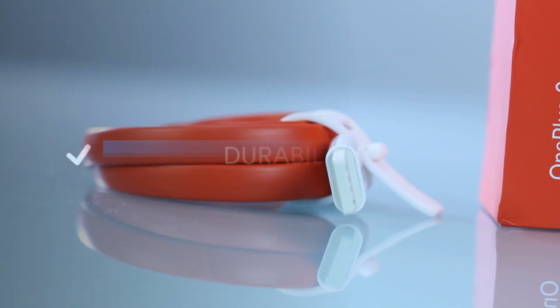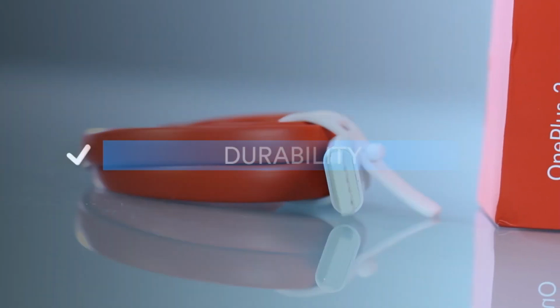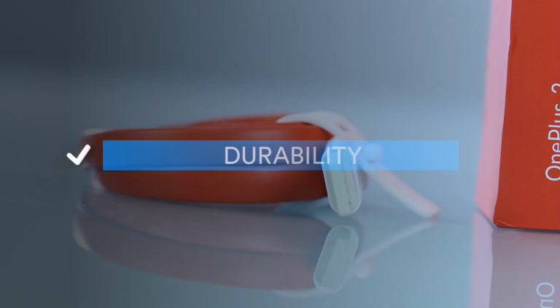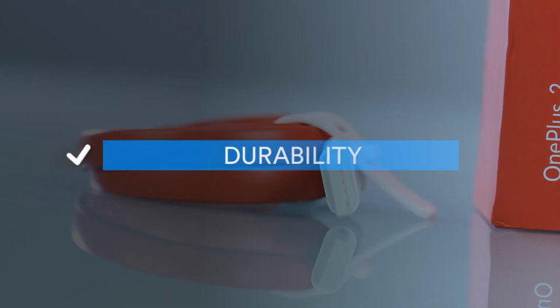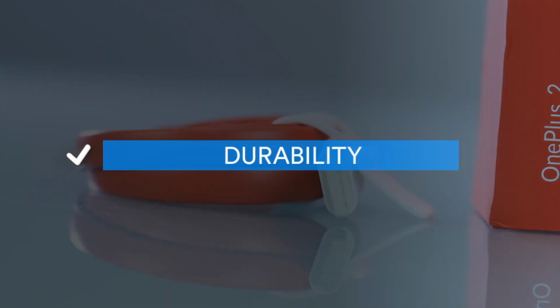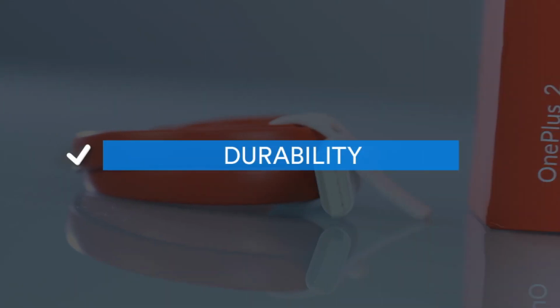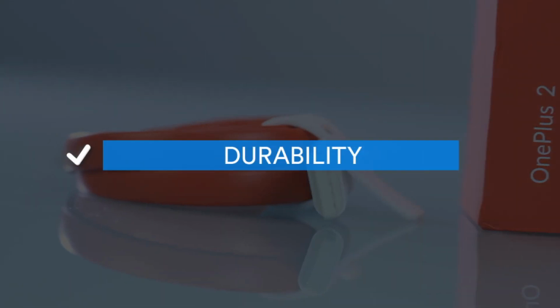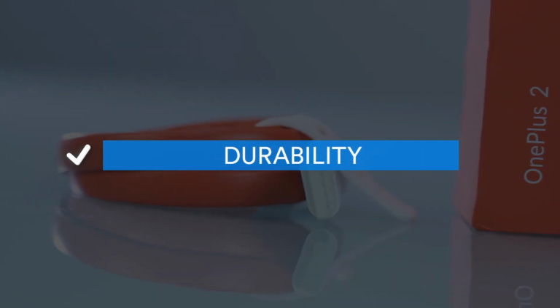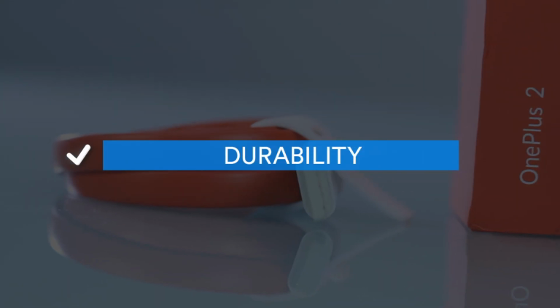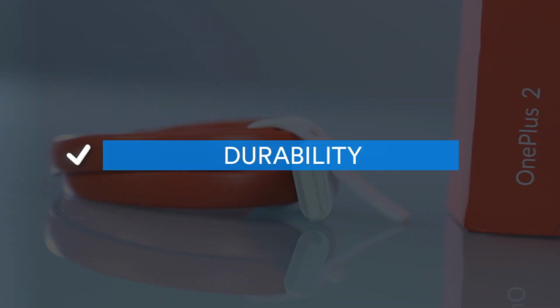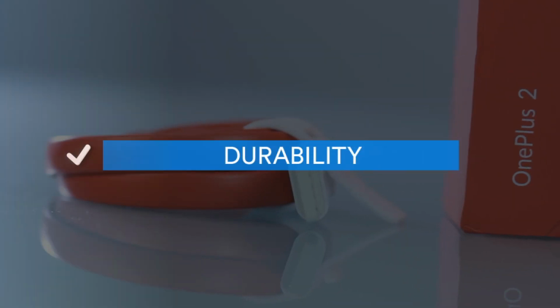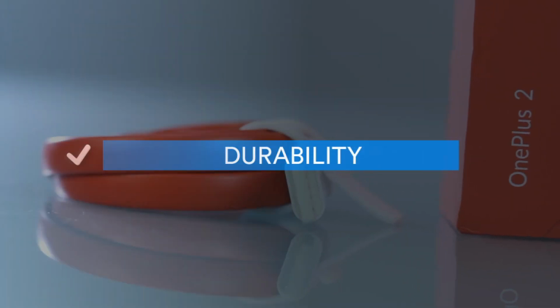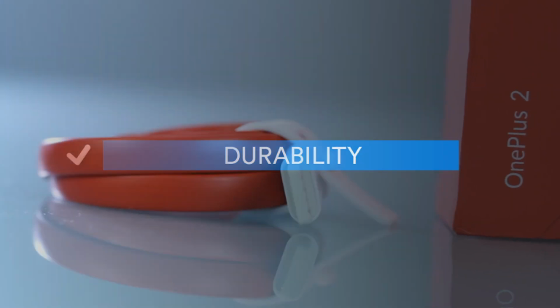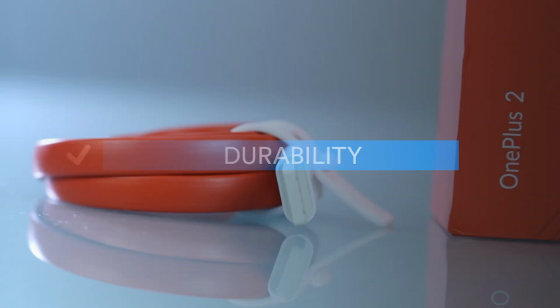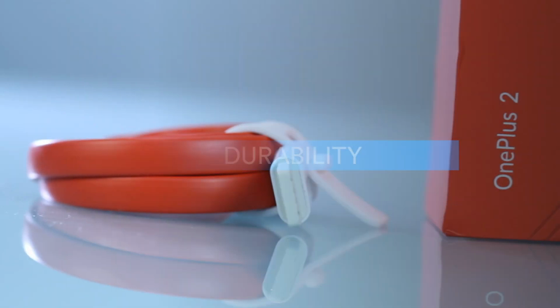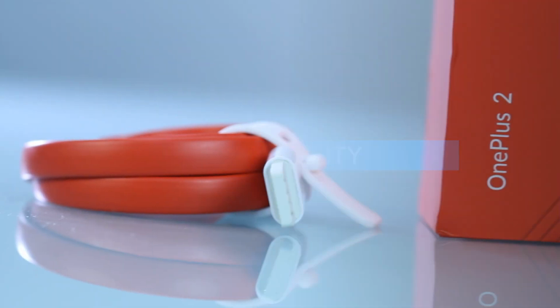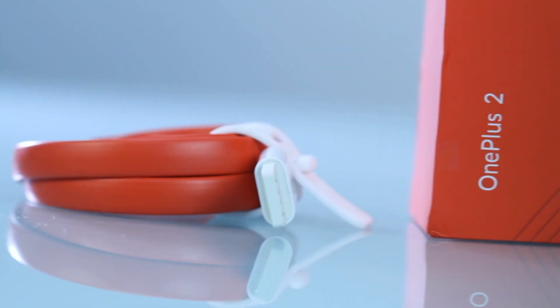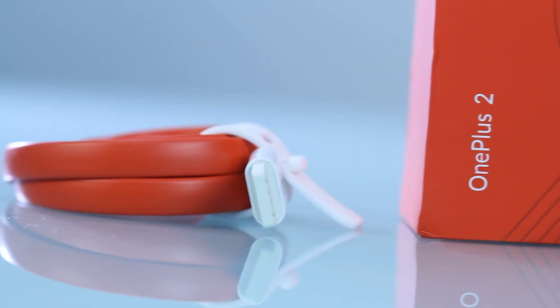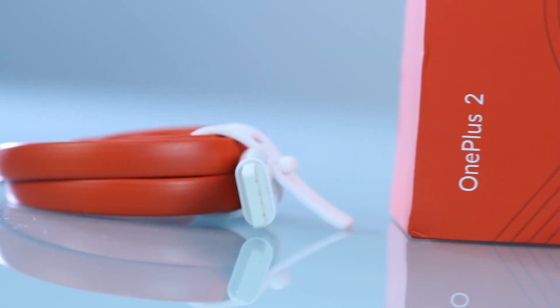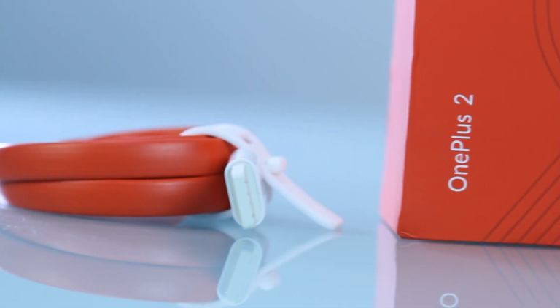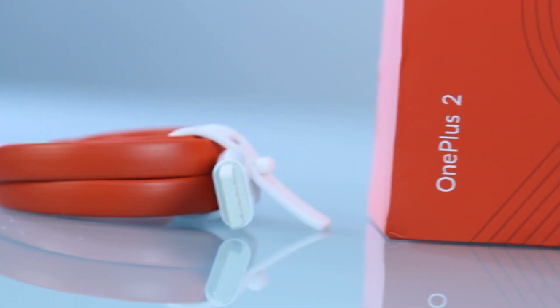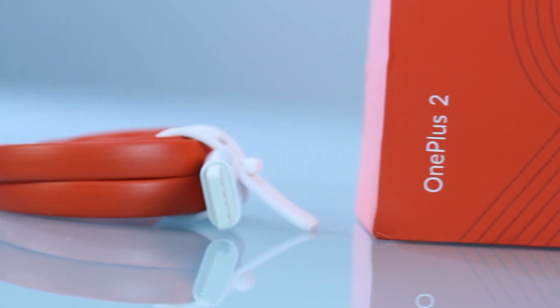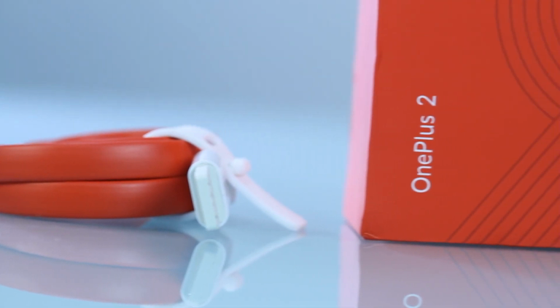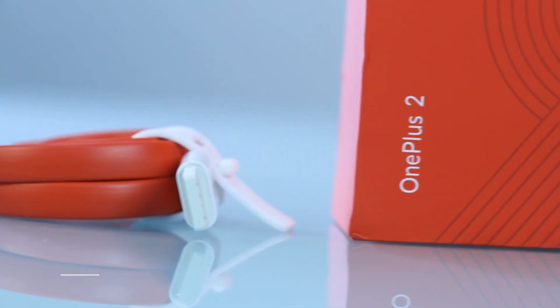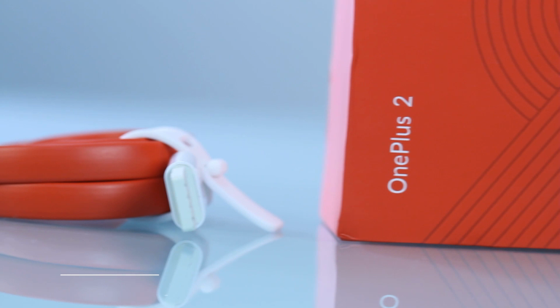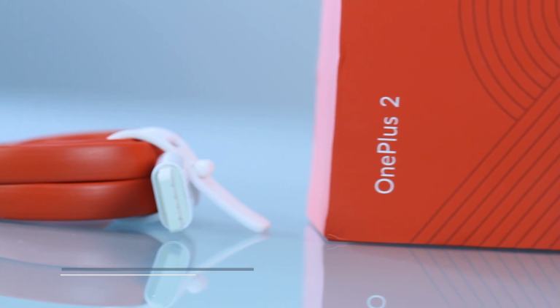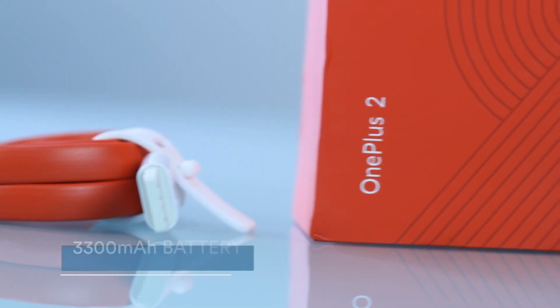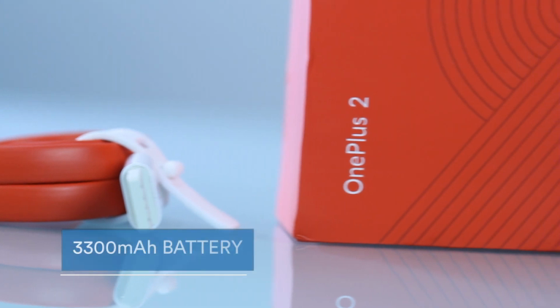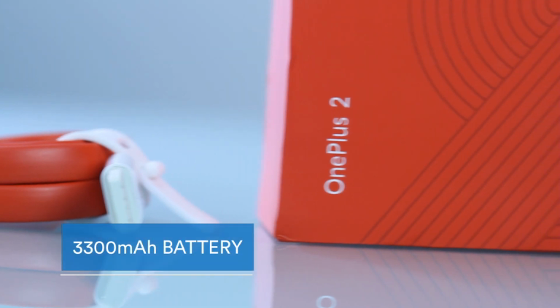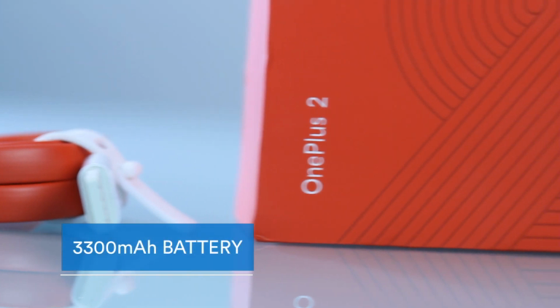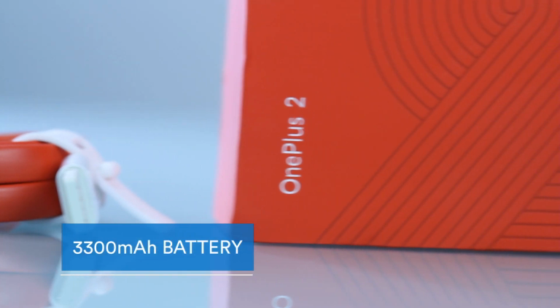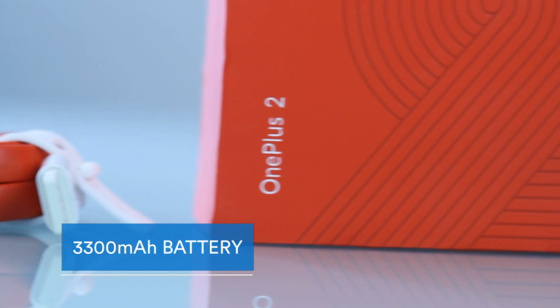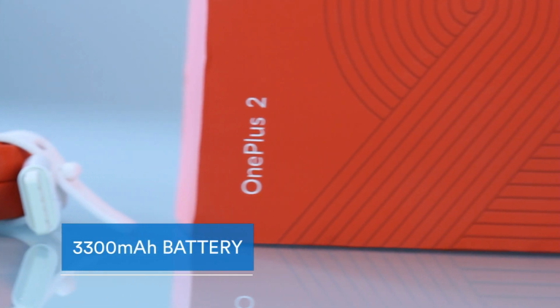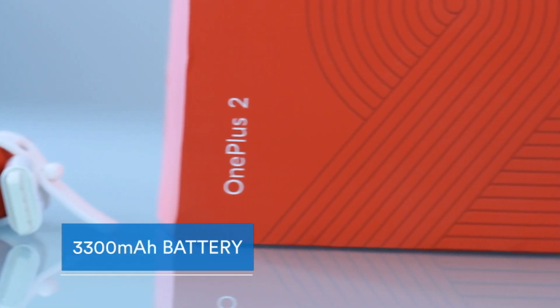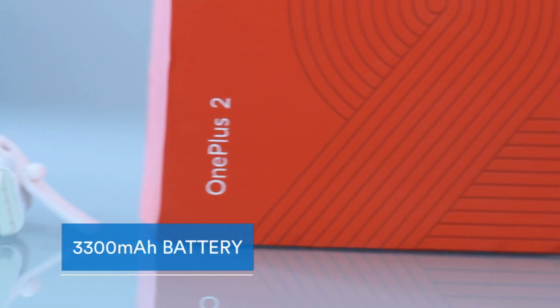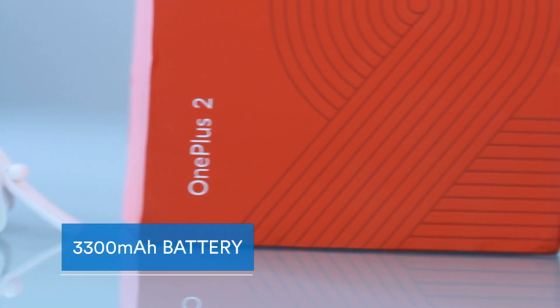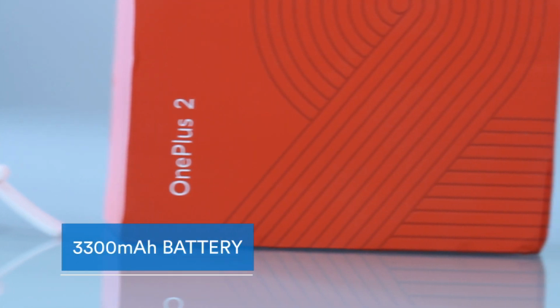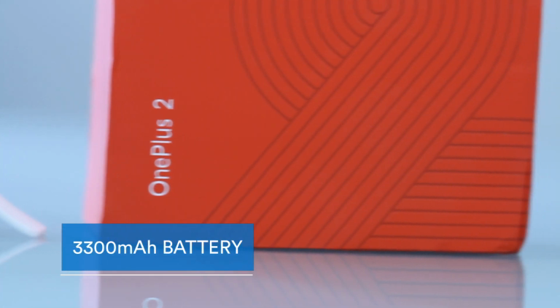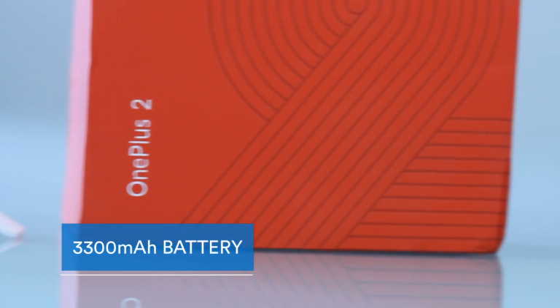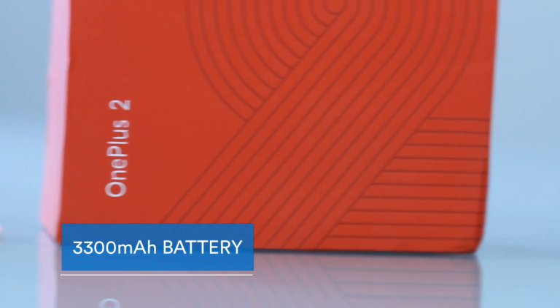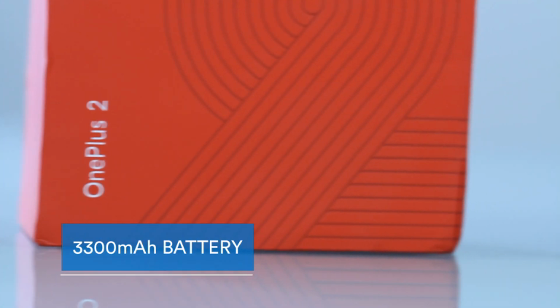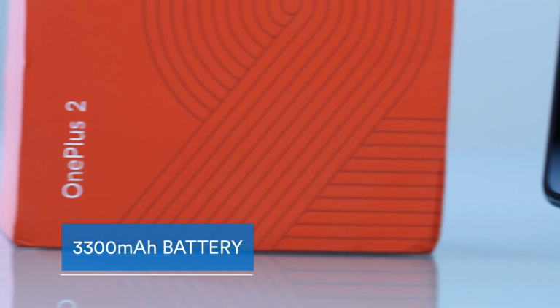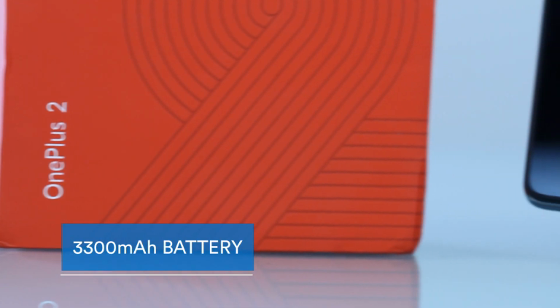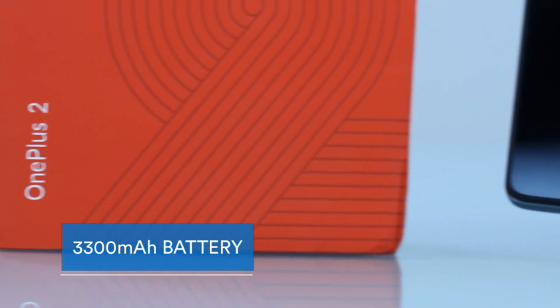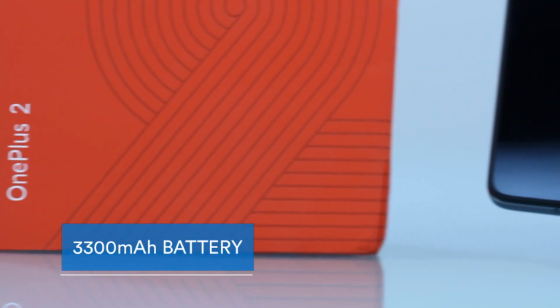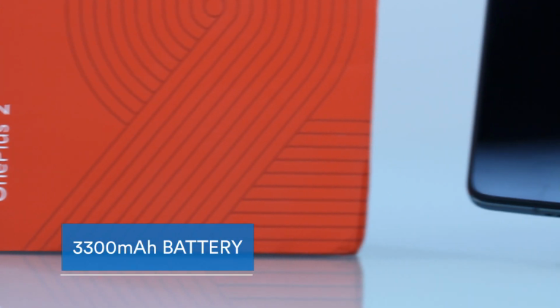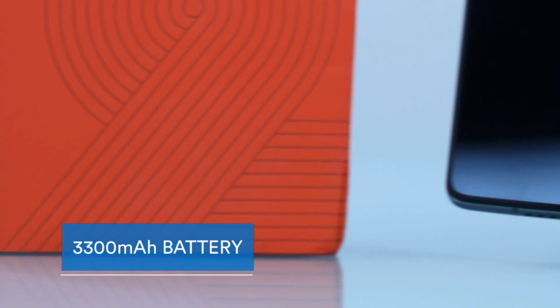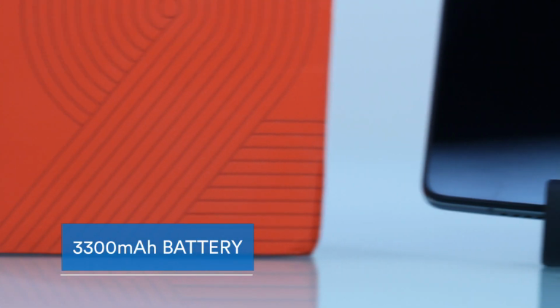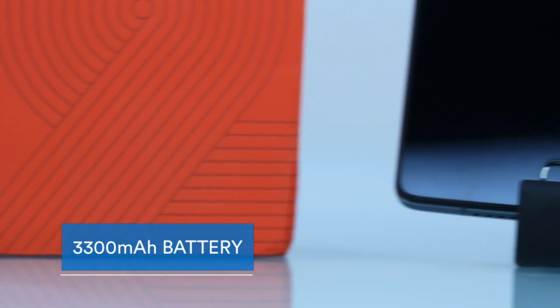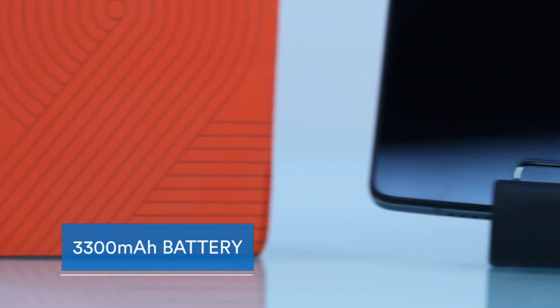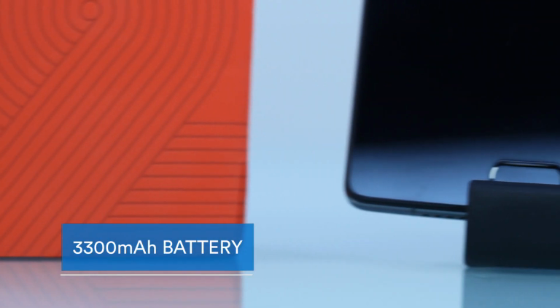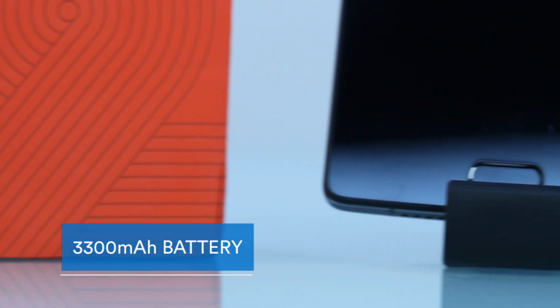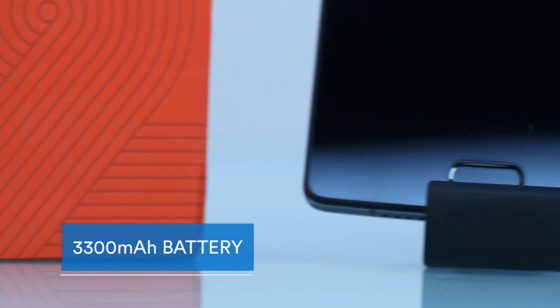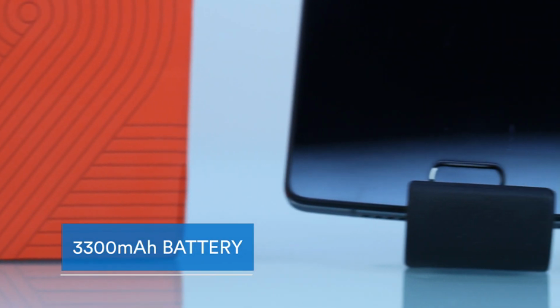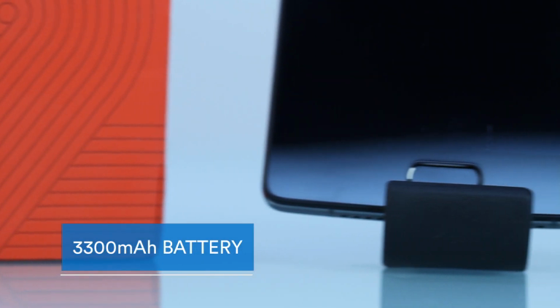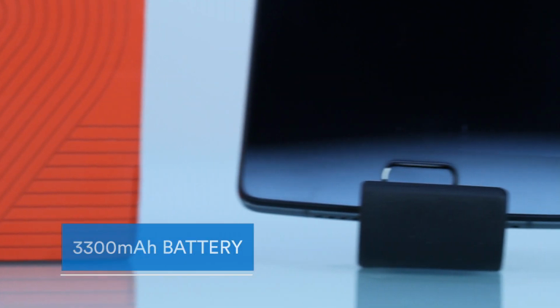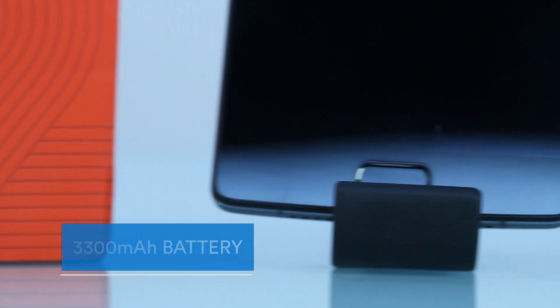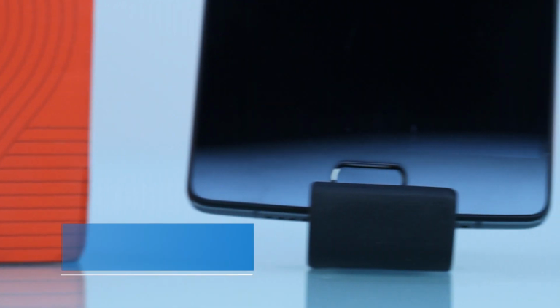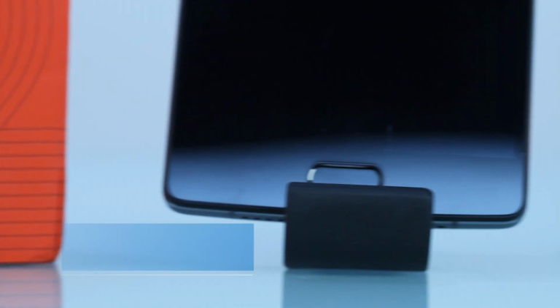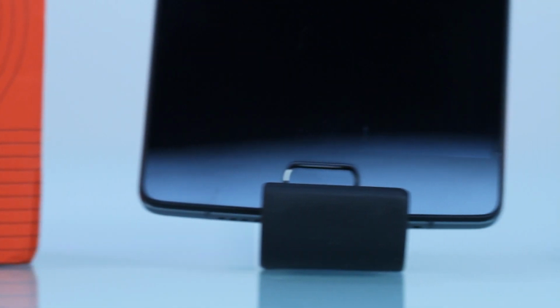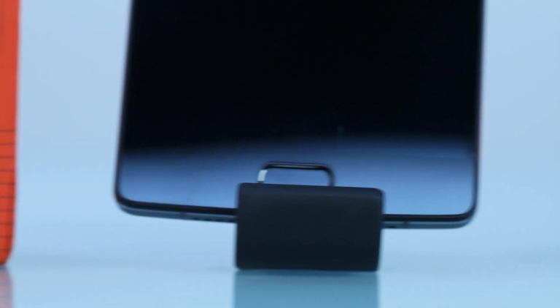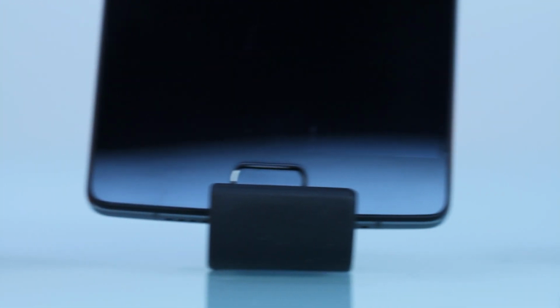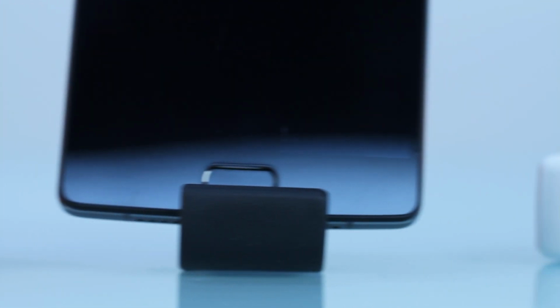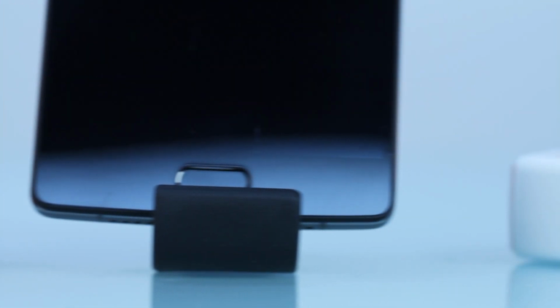Durability: Equipped with a 3300mAh battery, this smartphone can run for longer periods of time on a single charge.